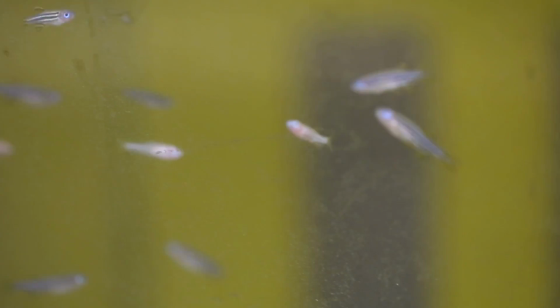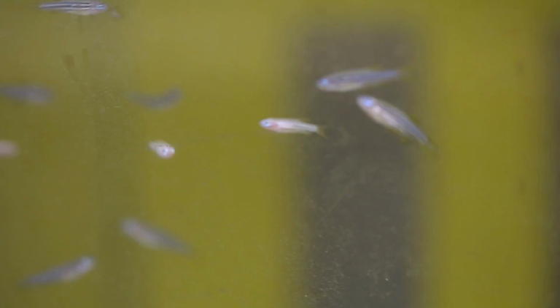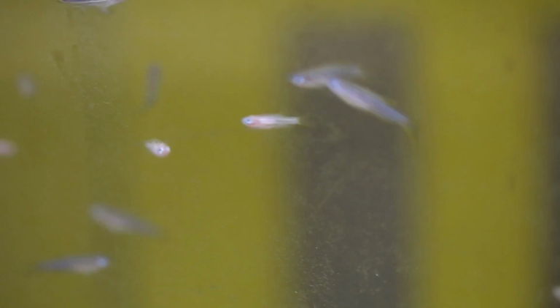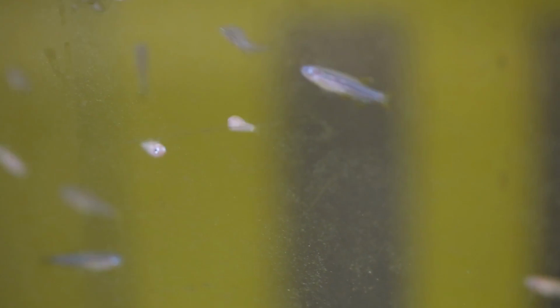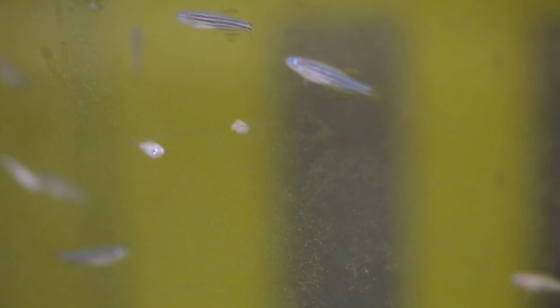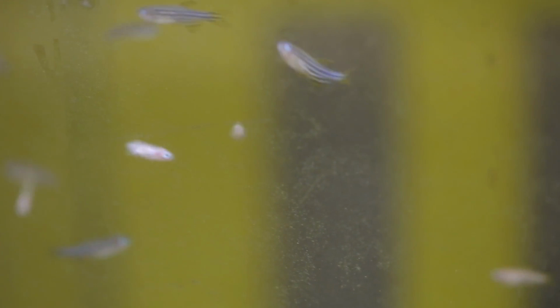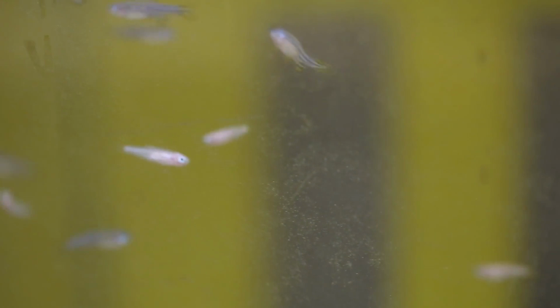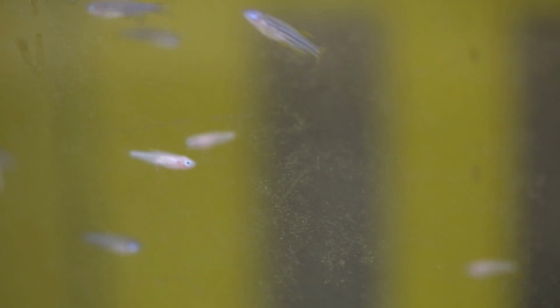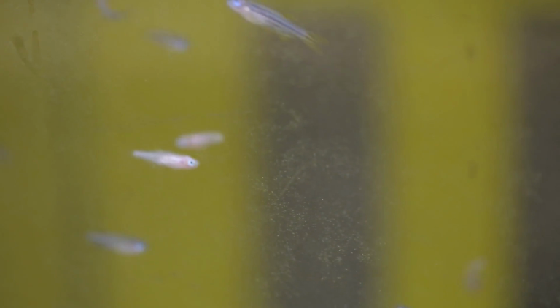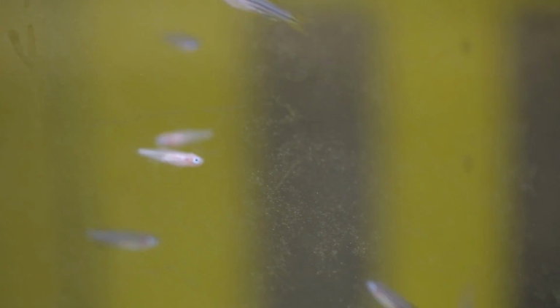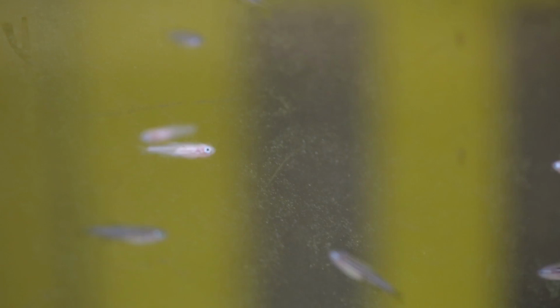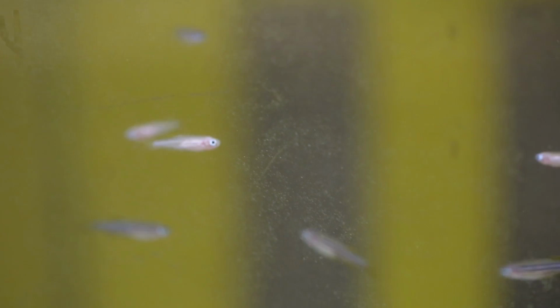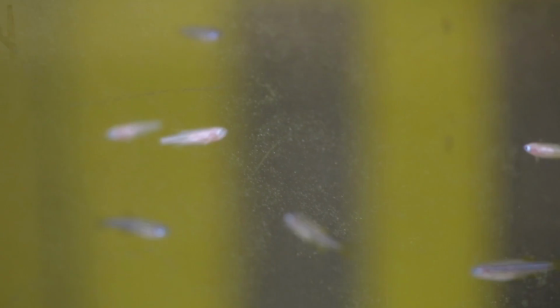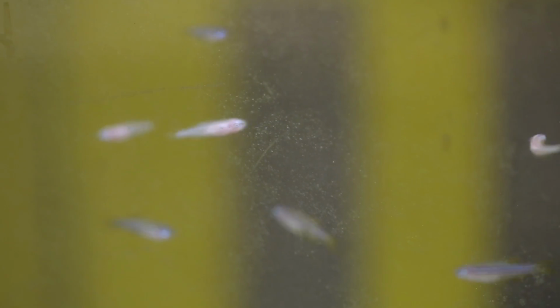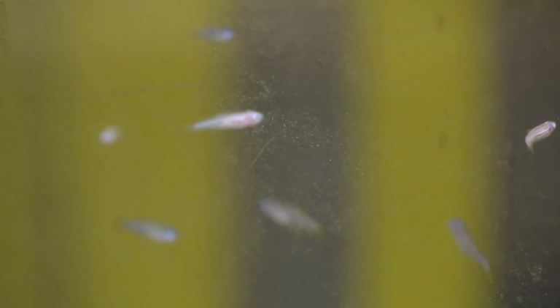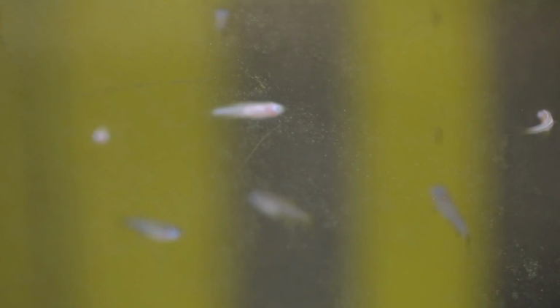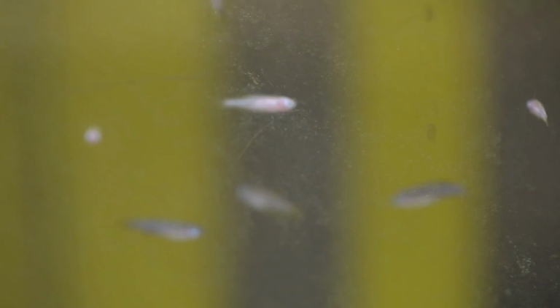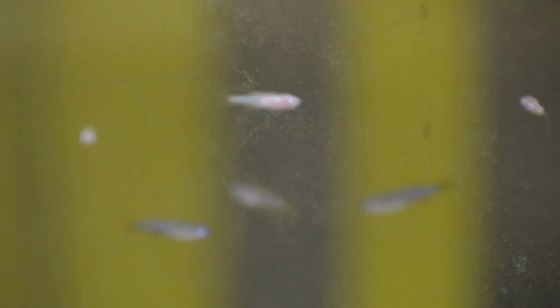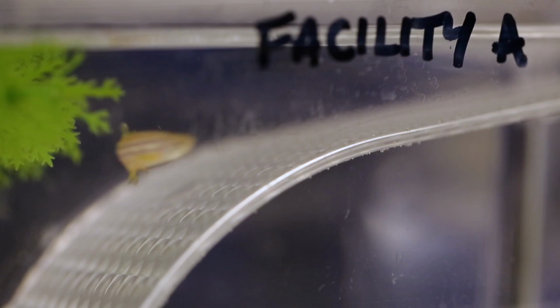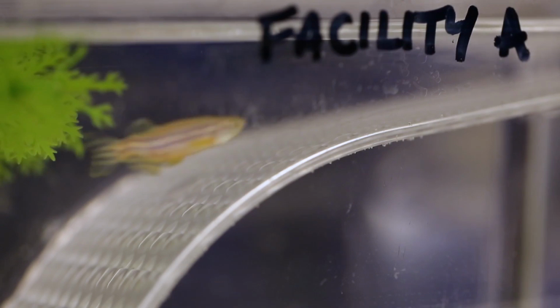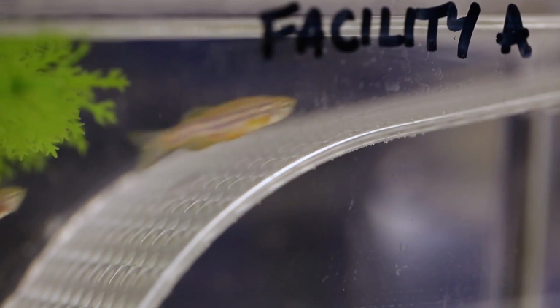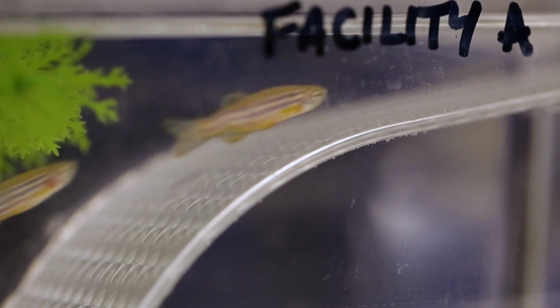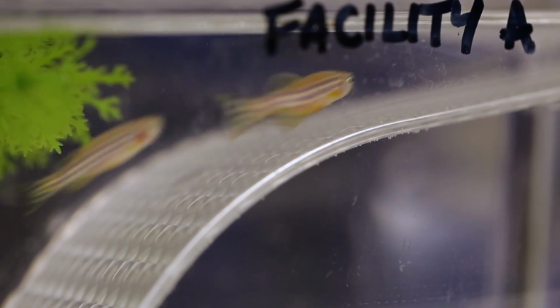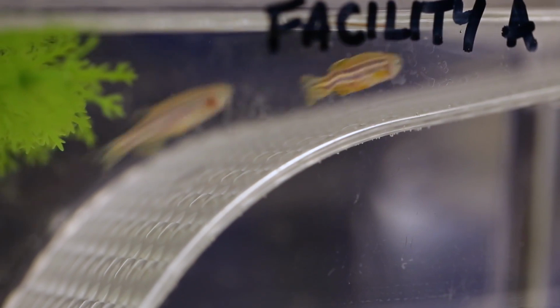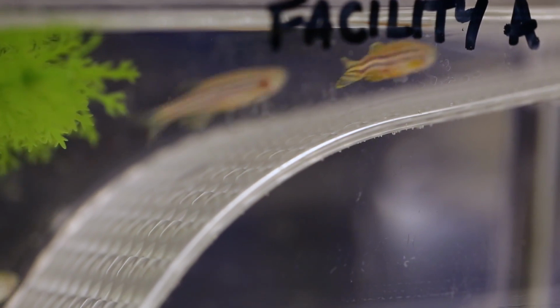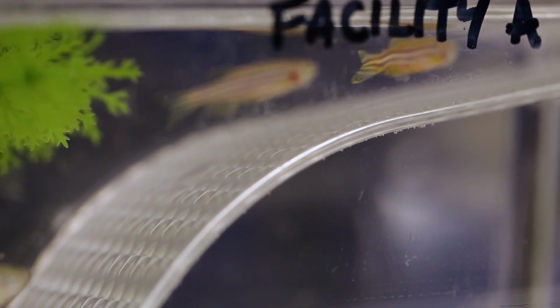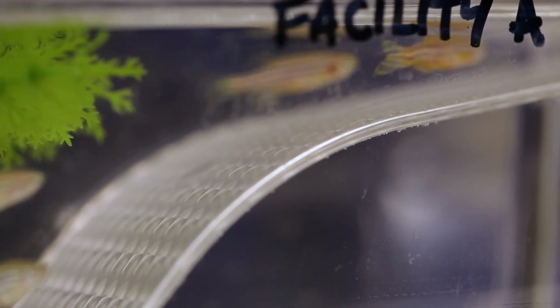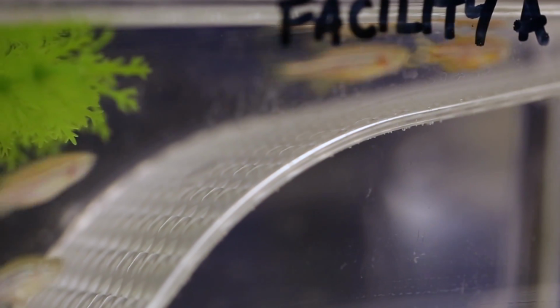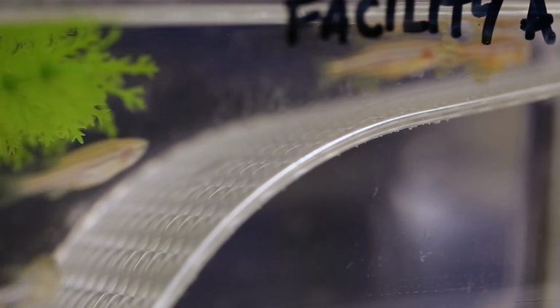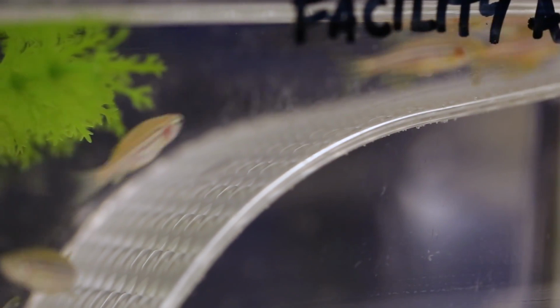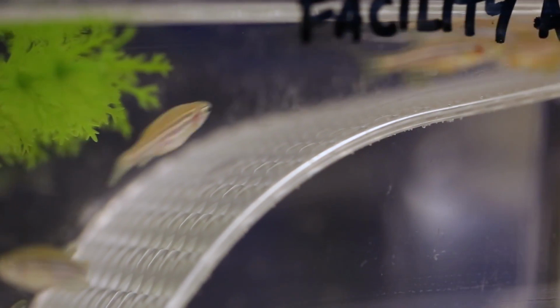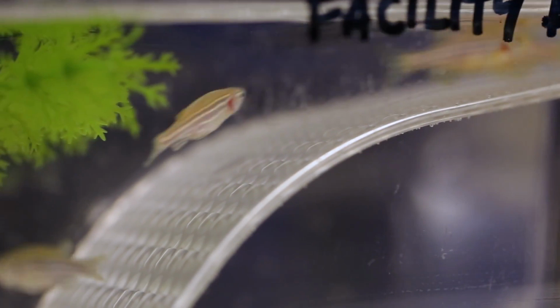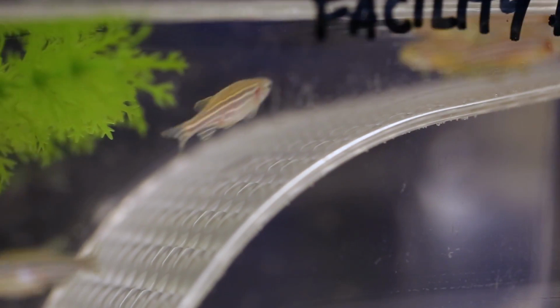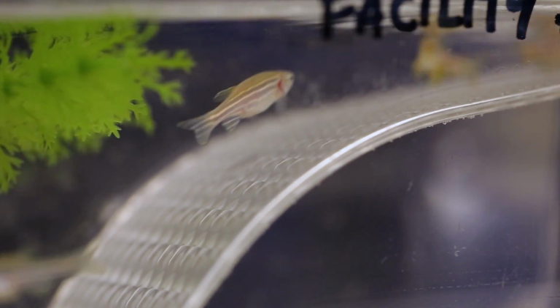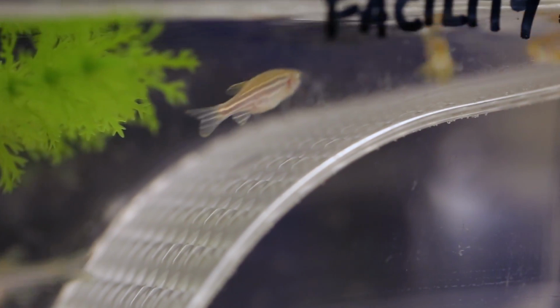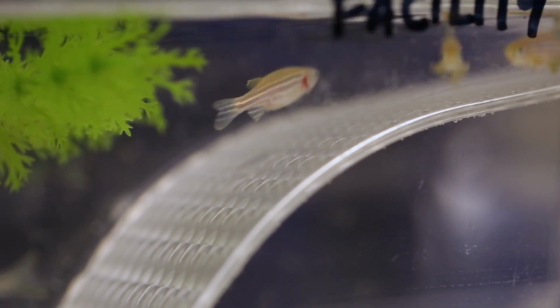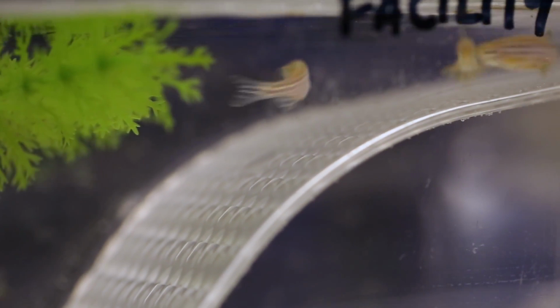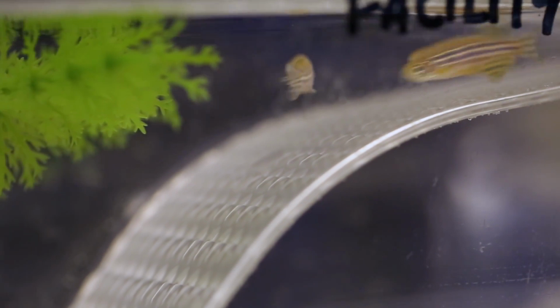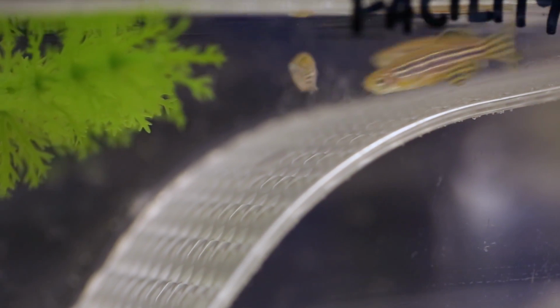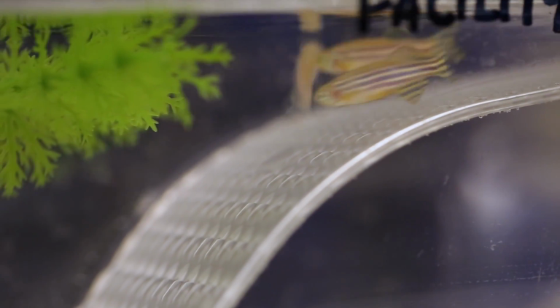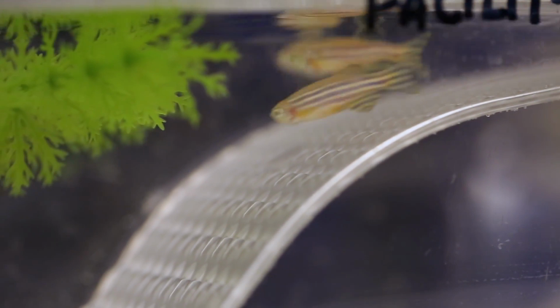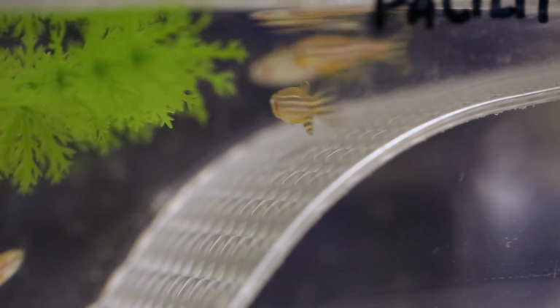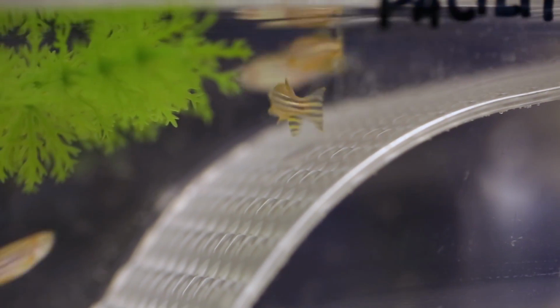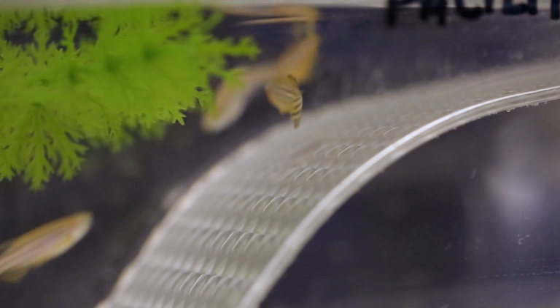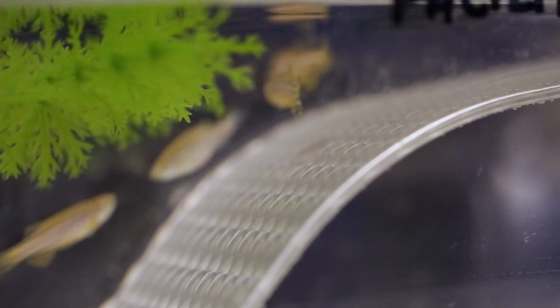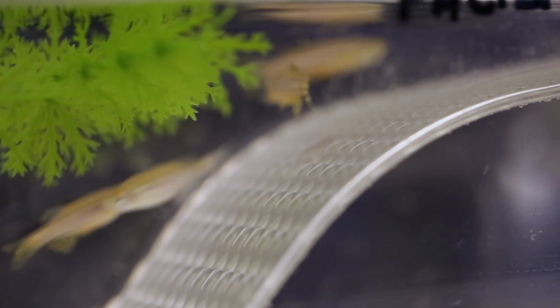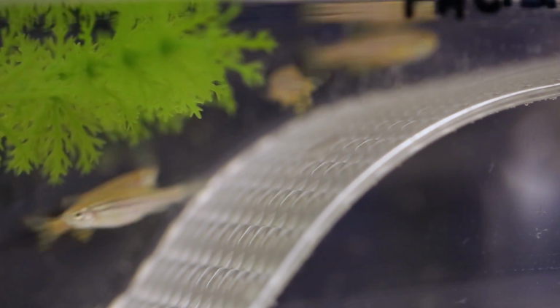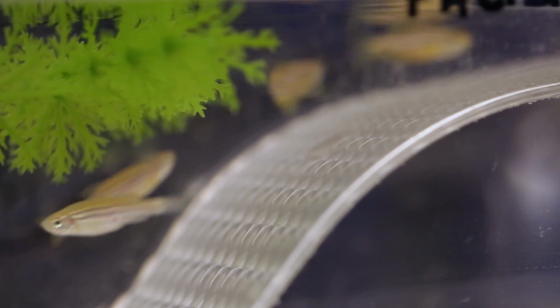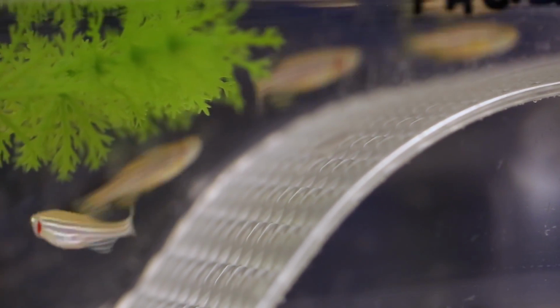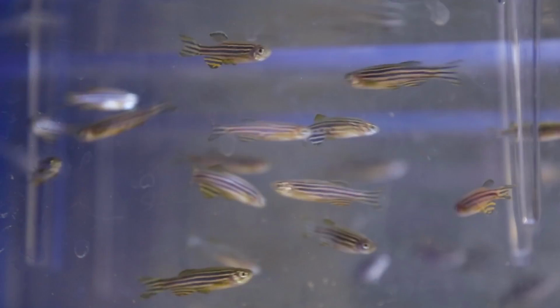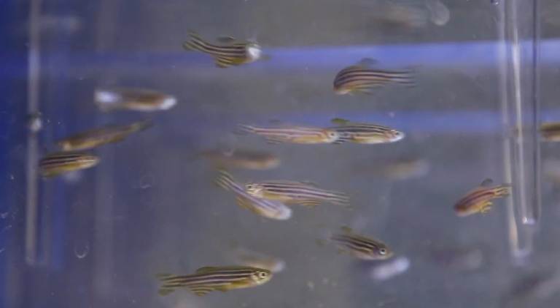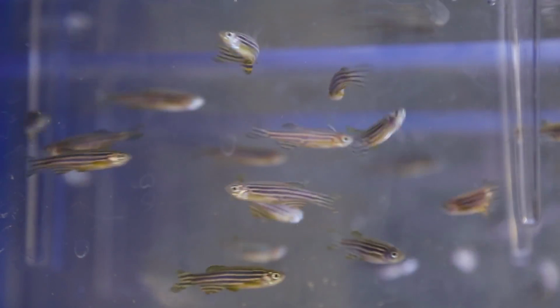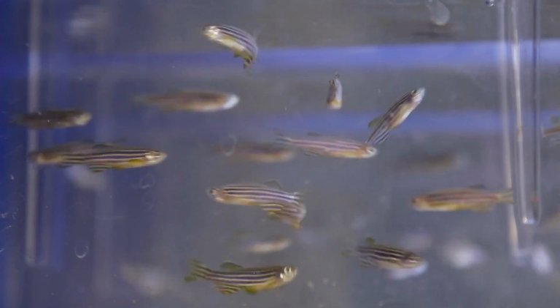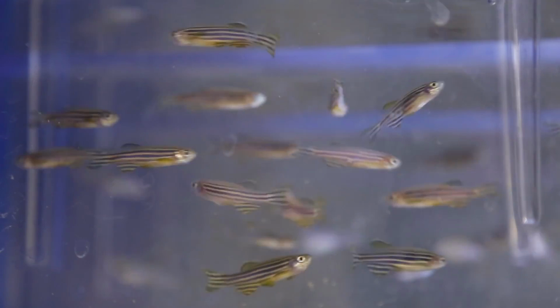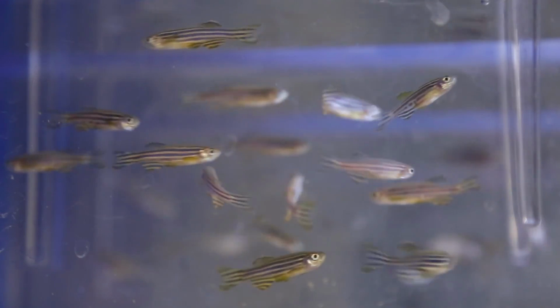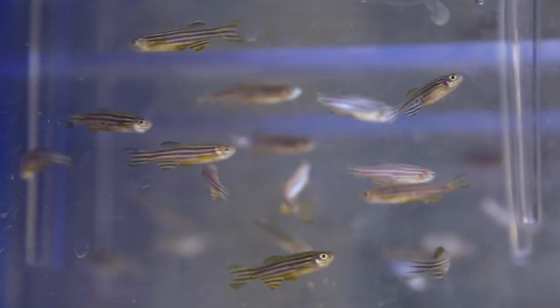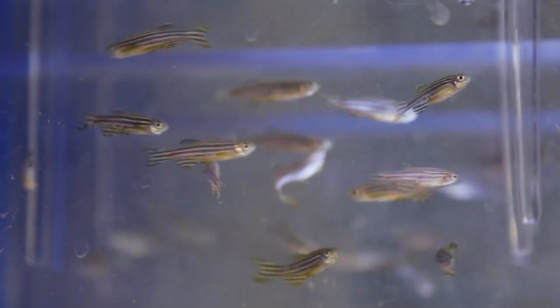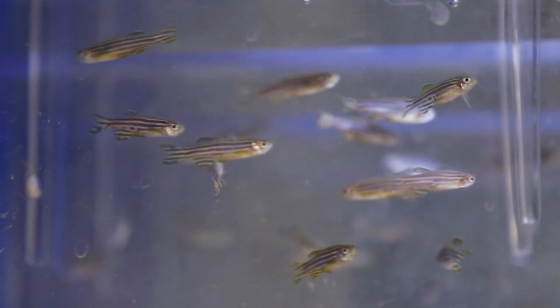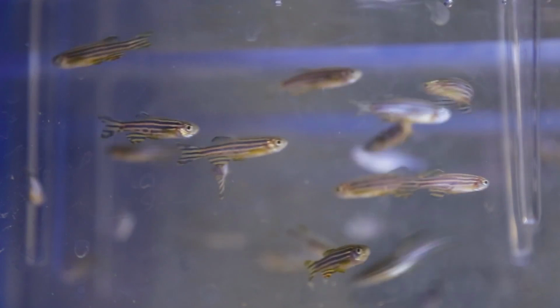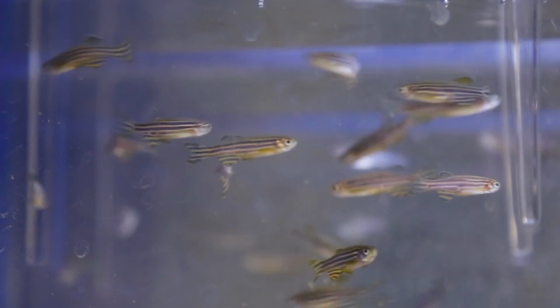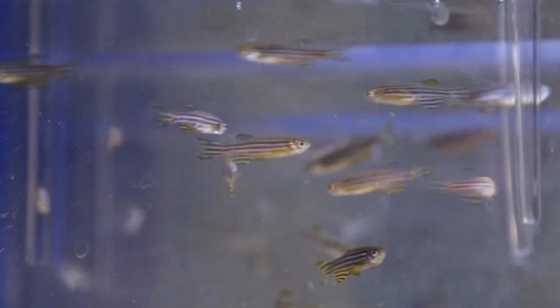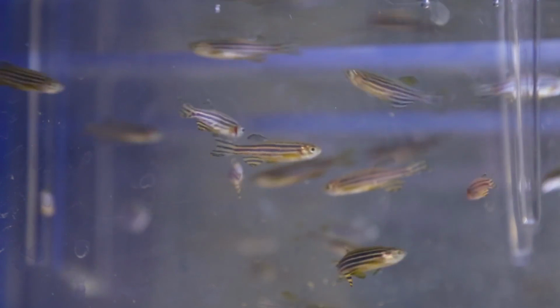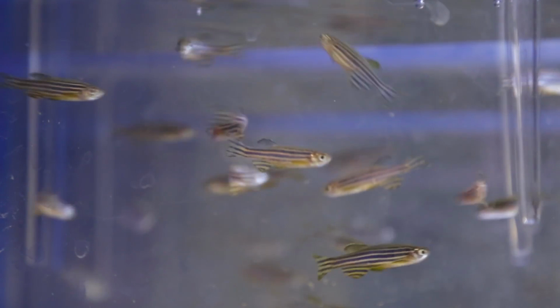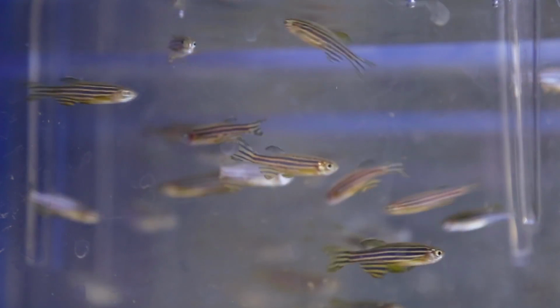When they're born they're in a translucent egg, and so we can watch them from the minute they're released from the mother up until they become a full fish.